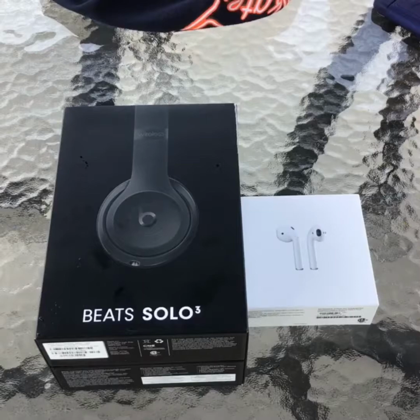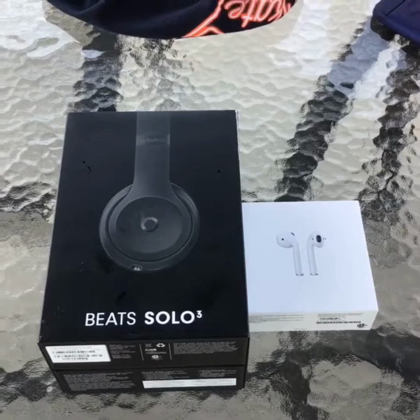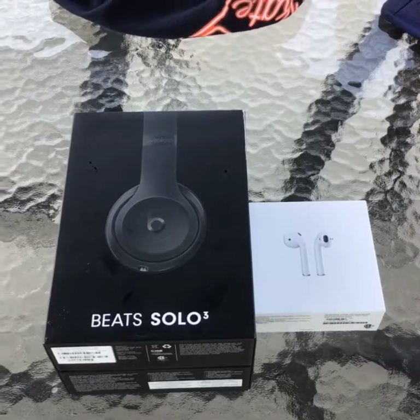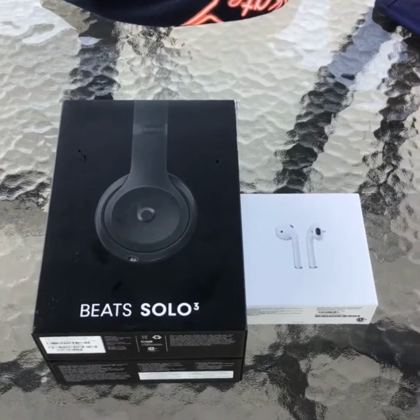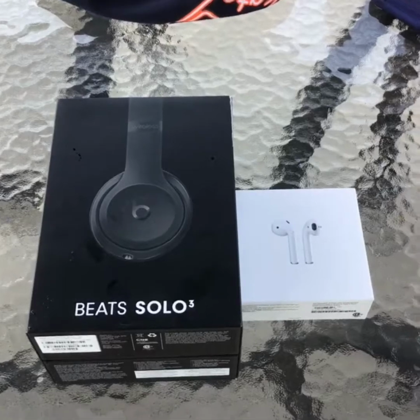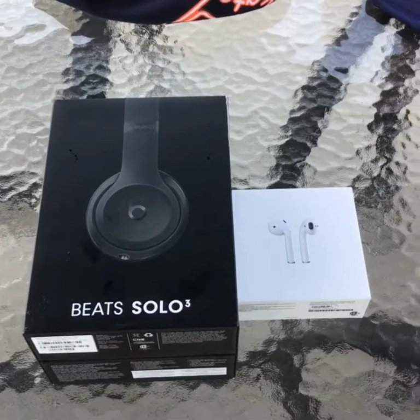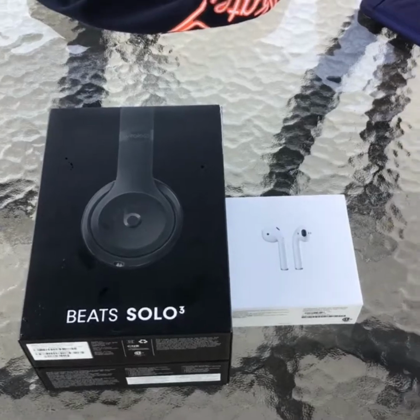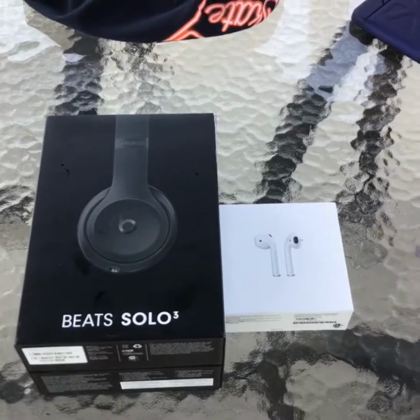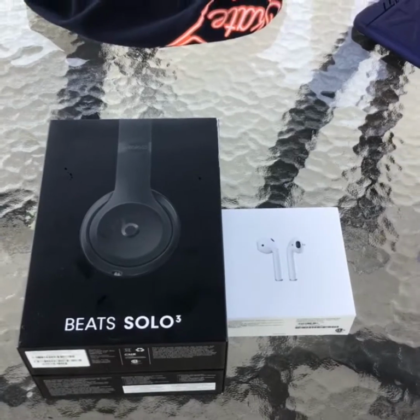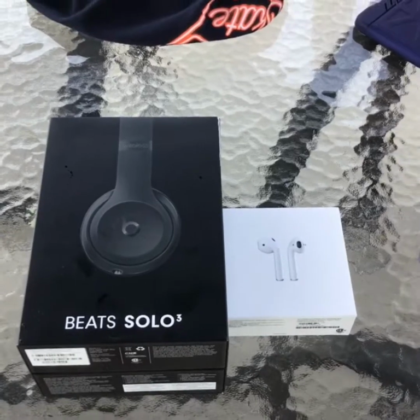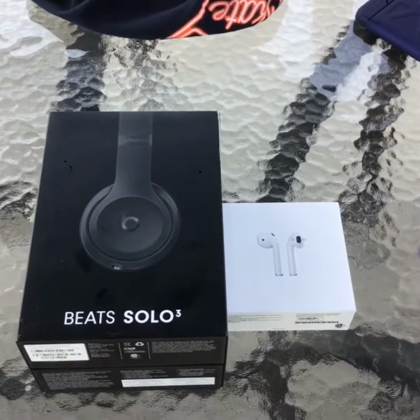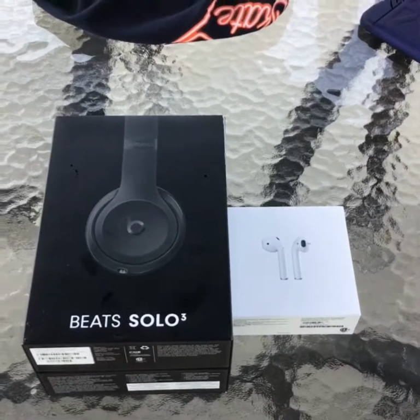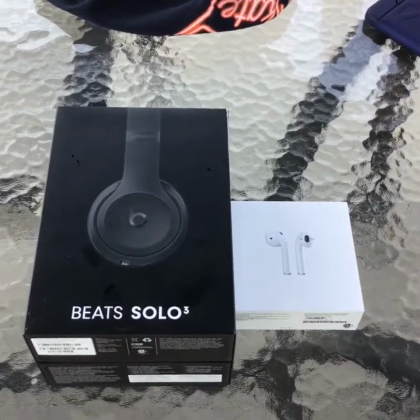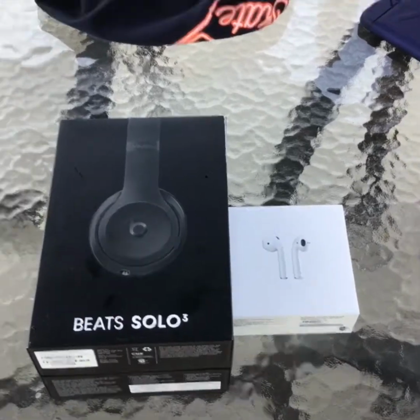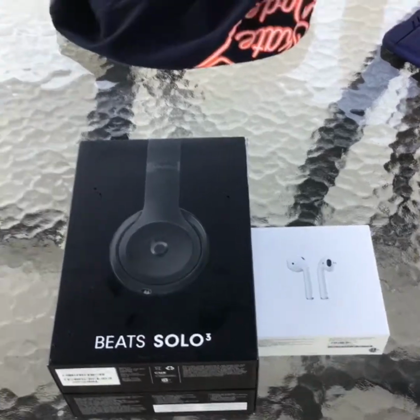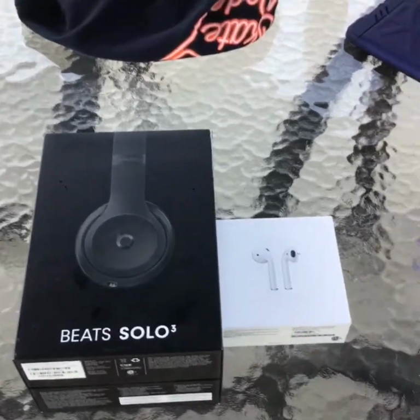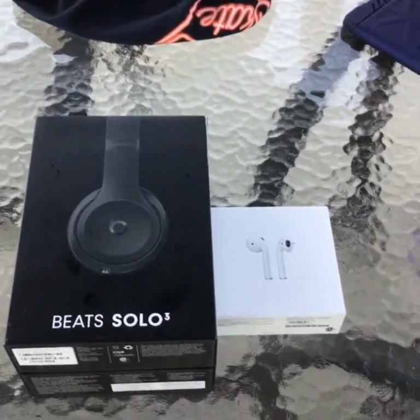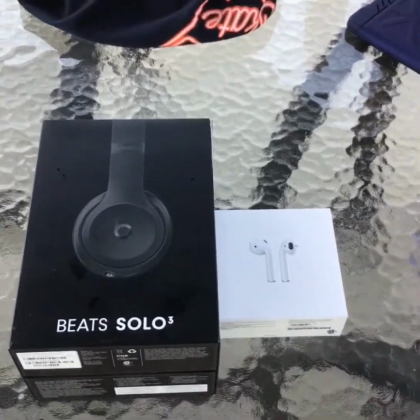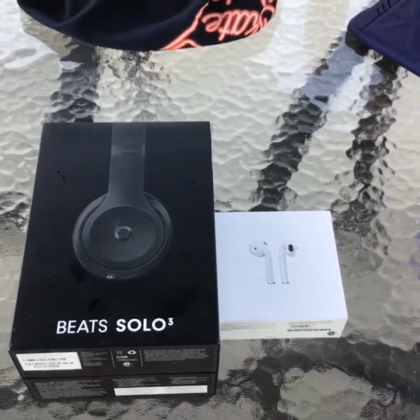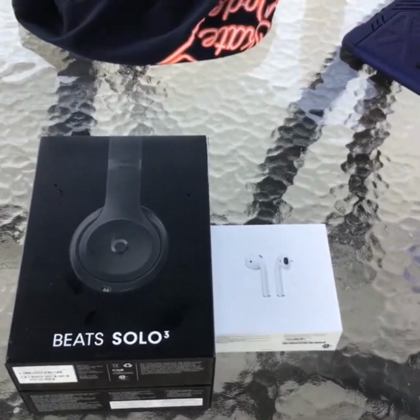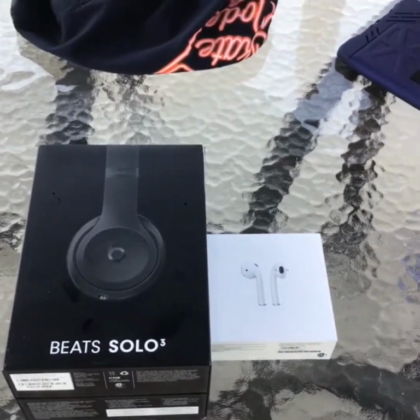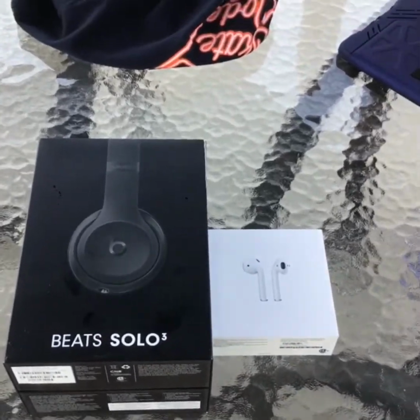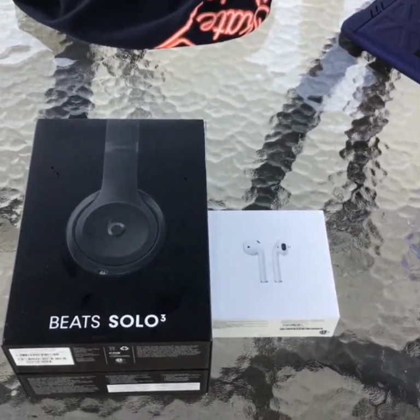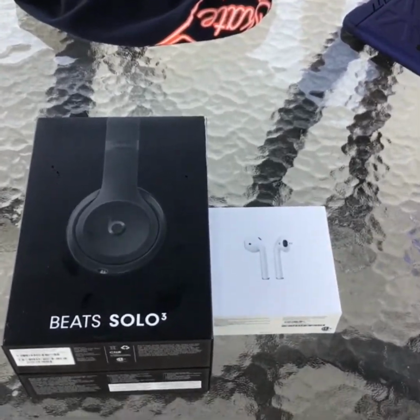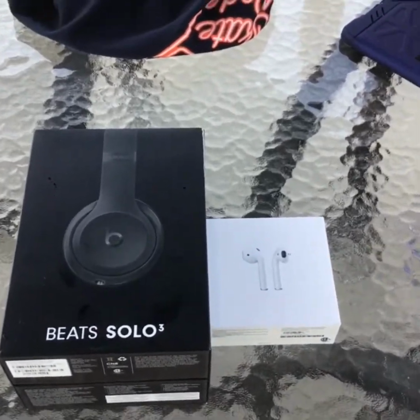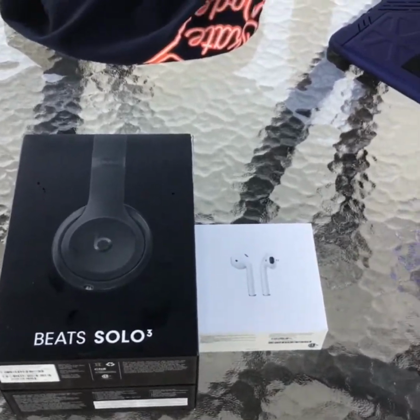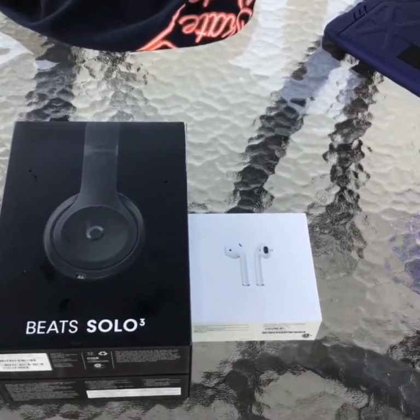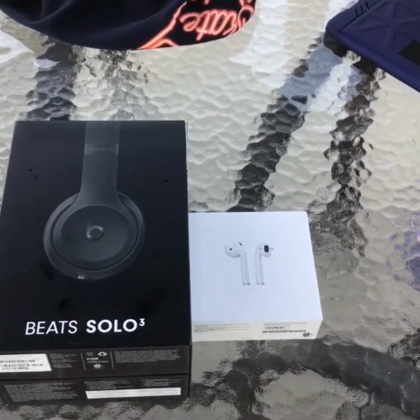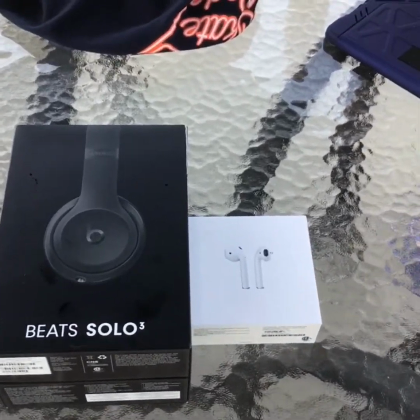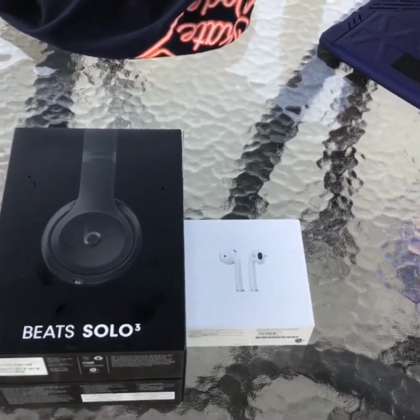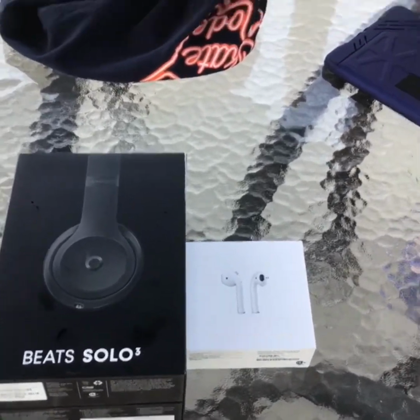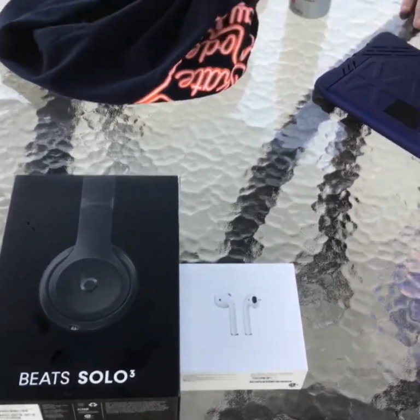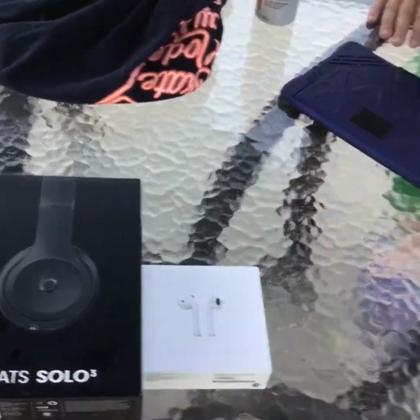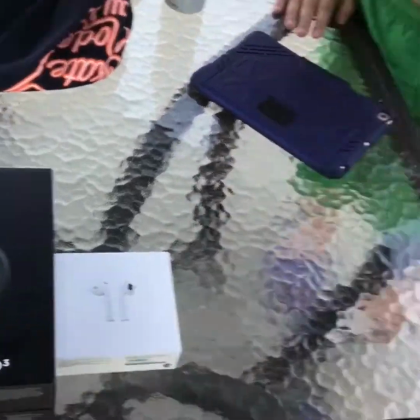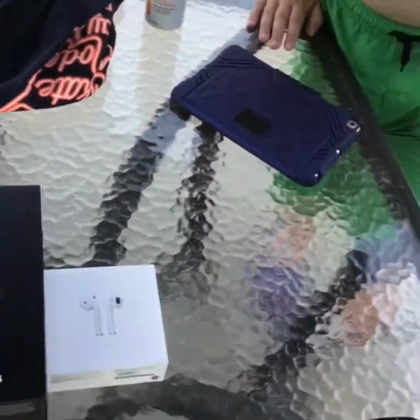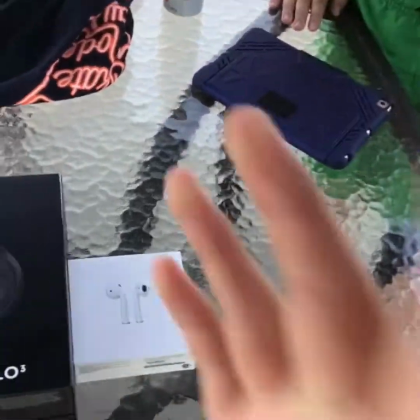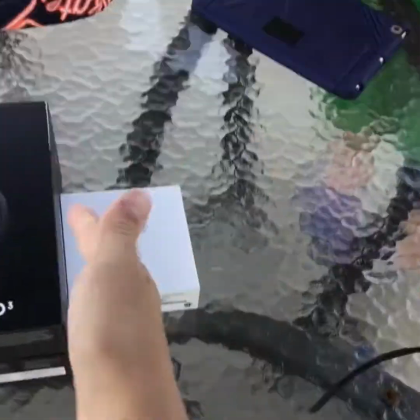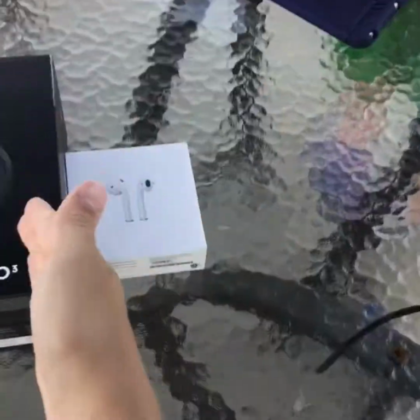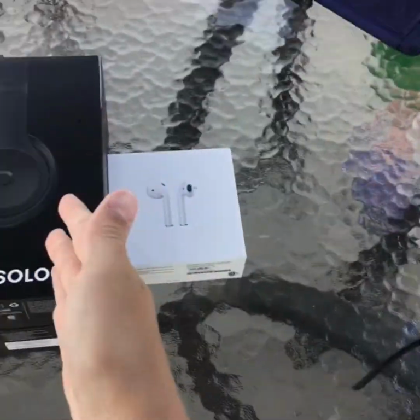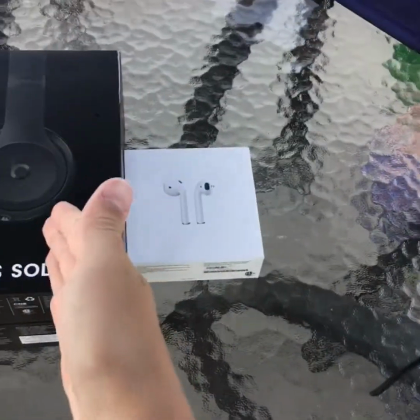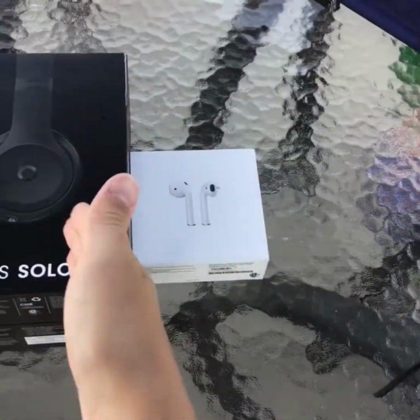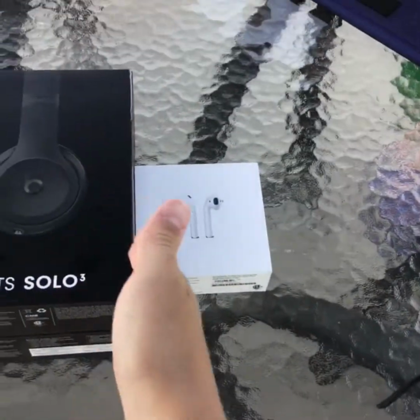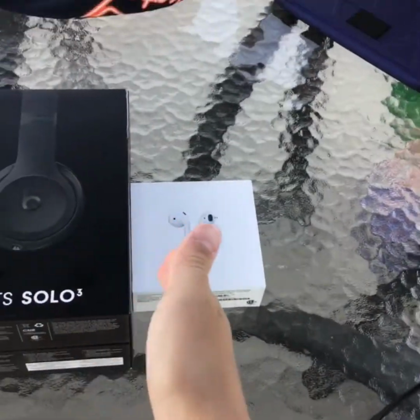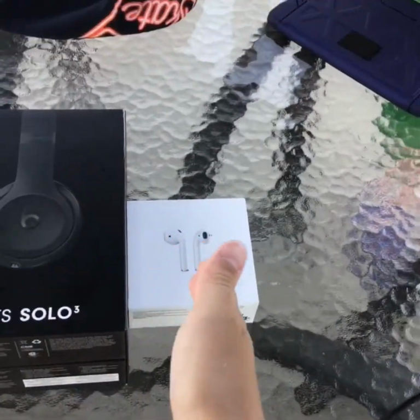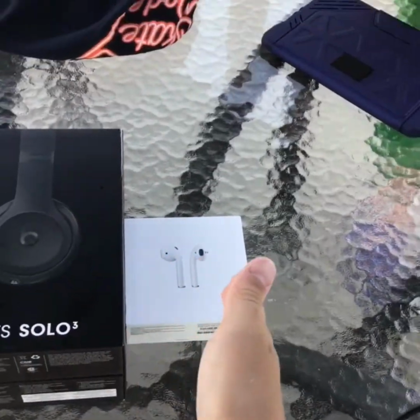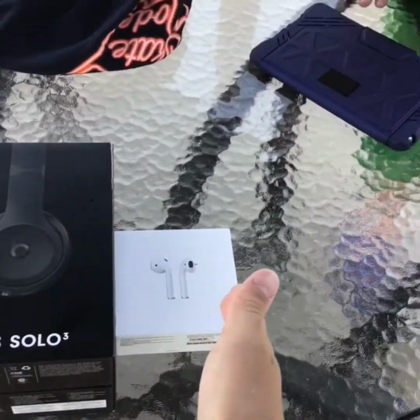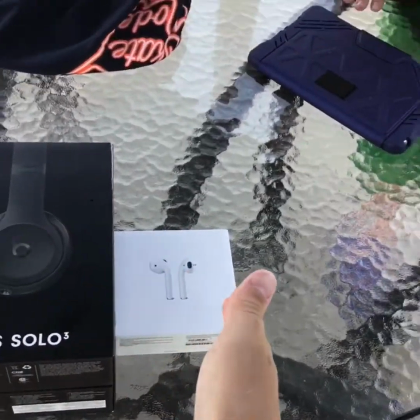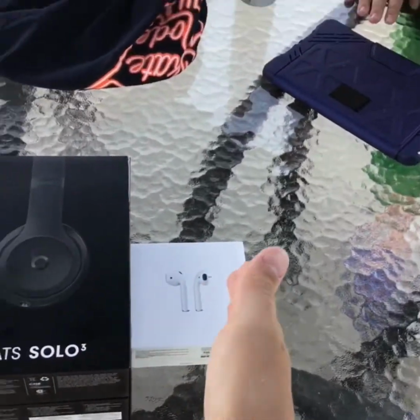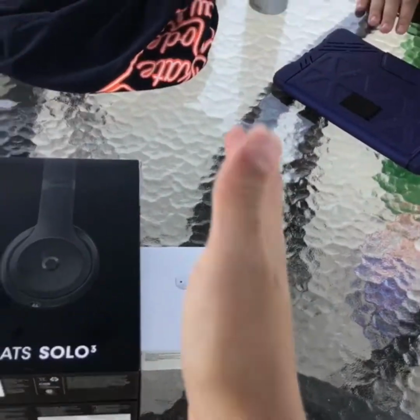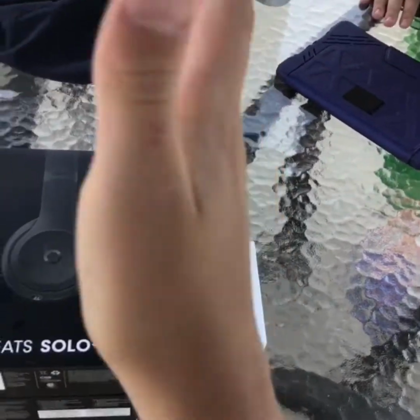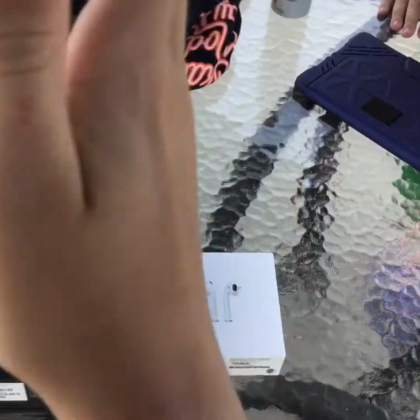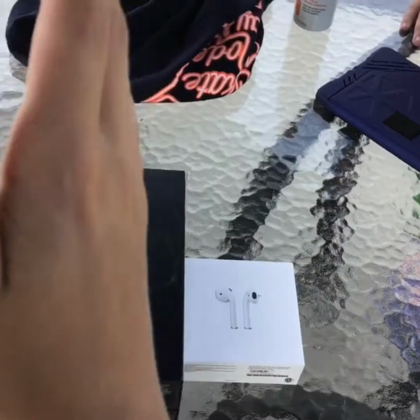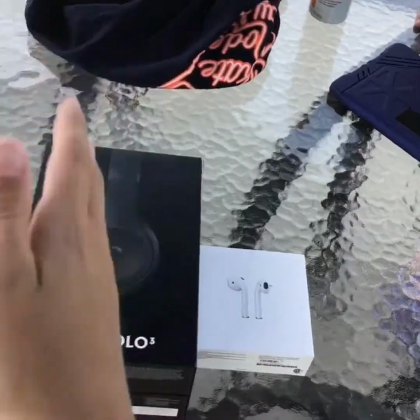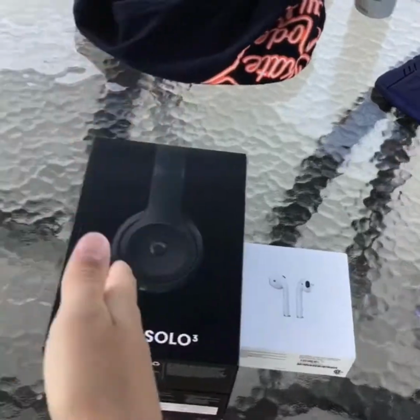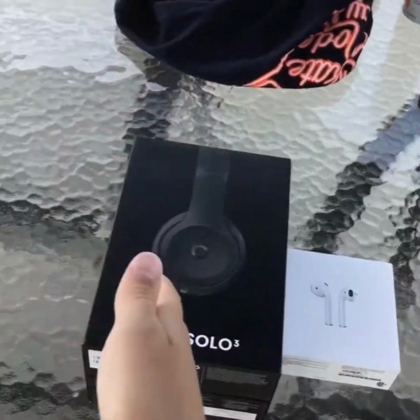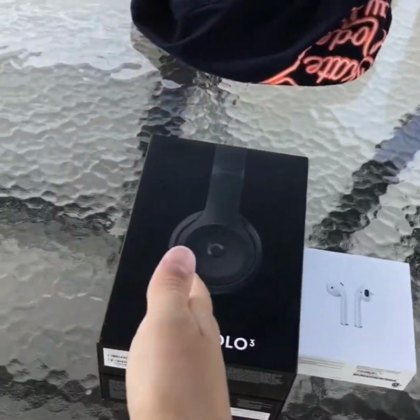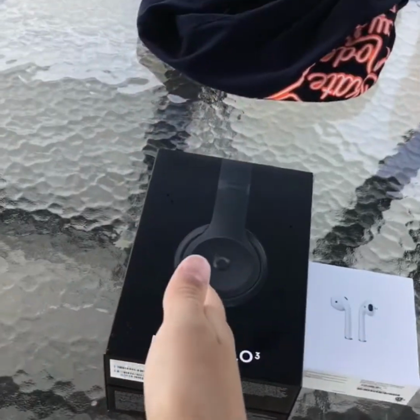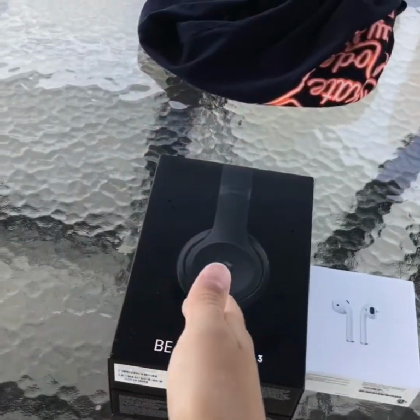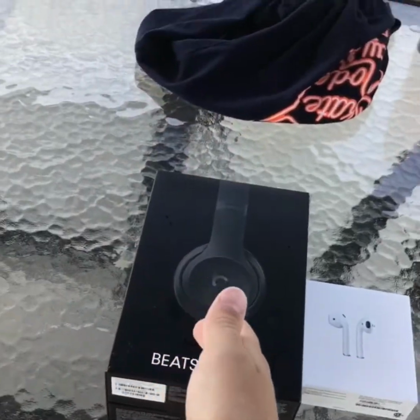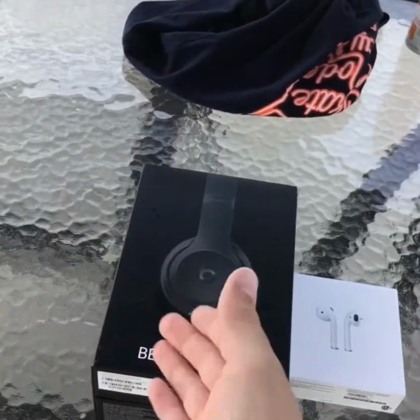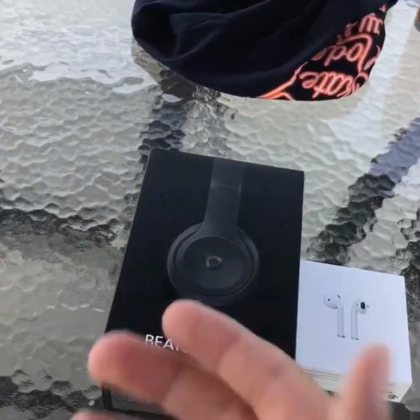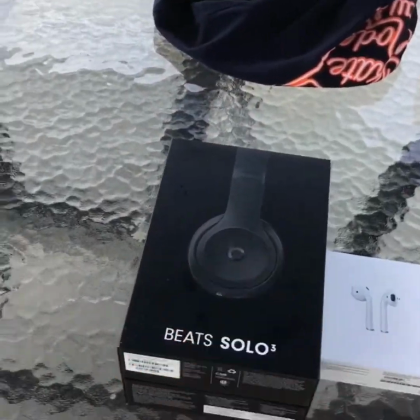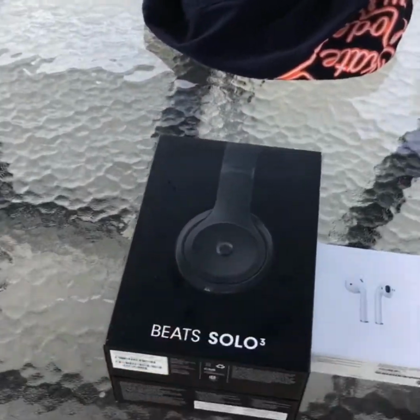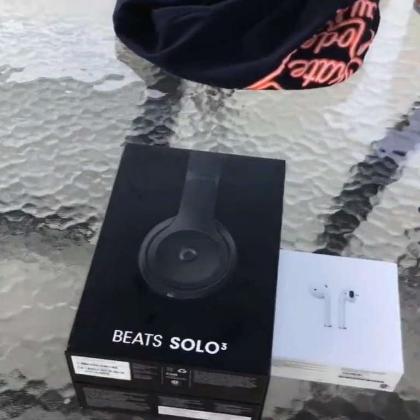What's up guys? It's Katie and Cam here. Today we're going to be doing AirPods vs. Beats Solo 3.